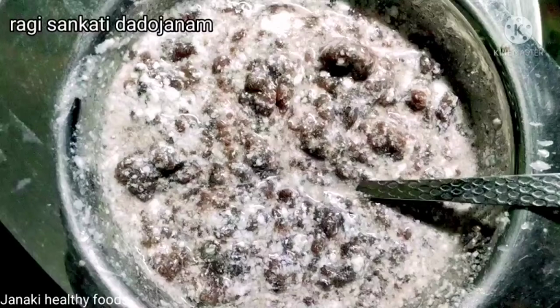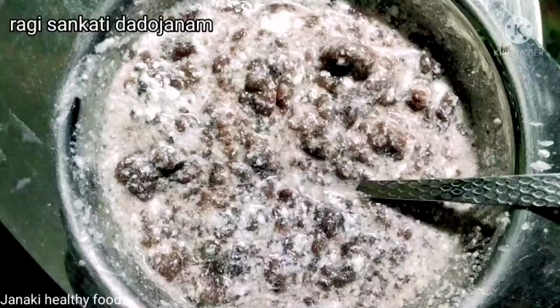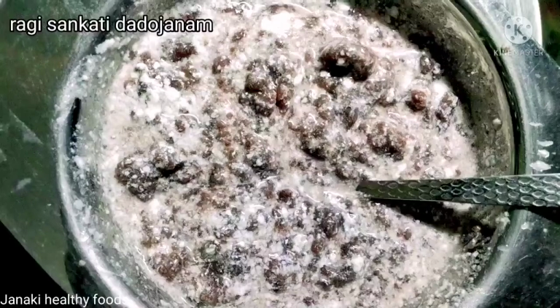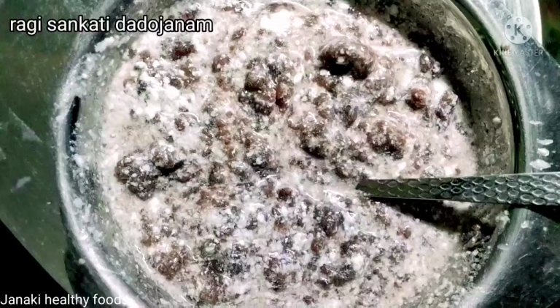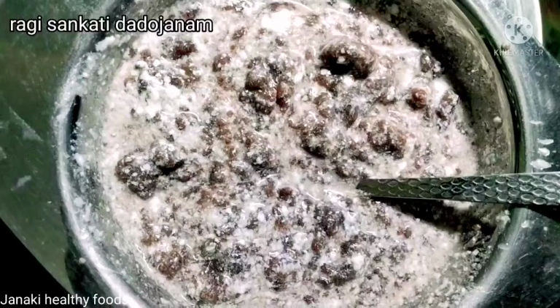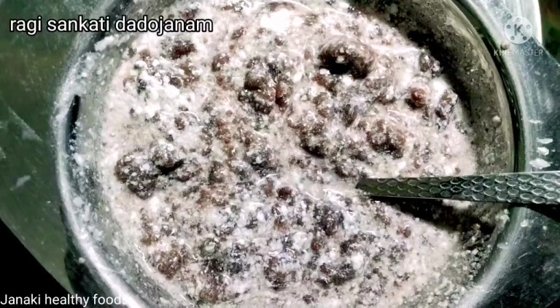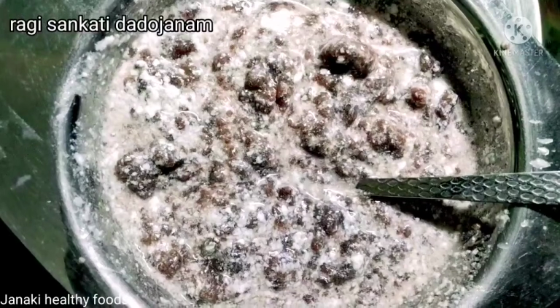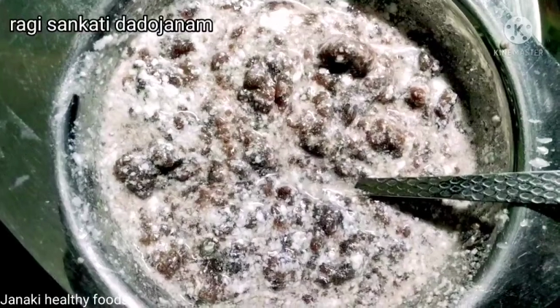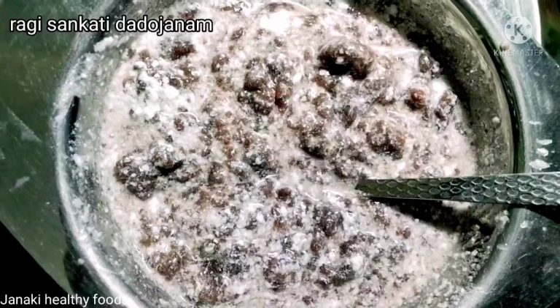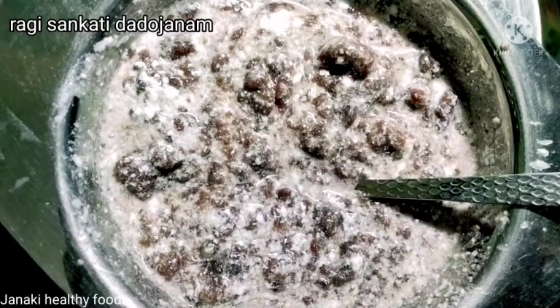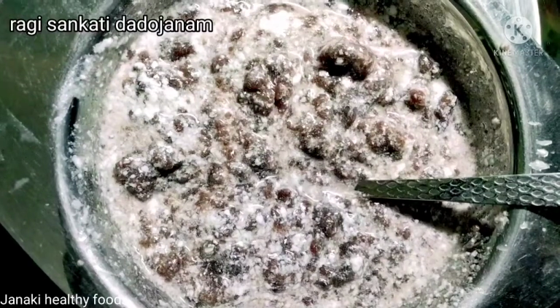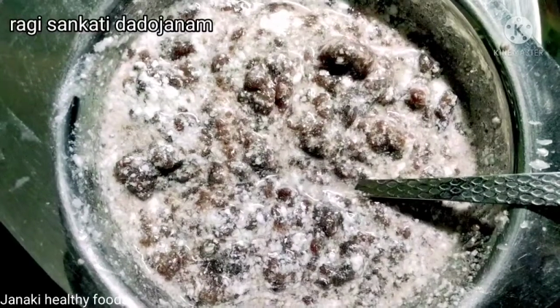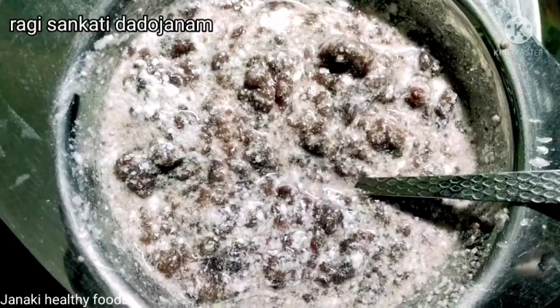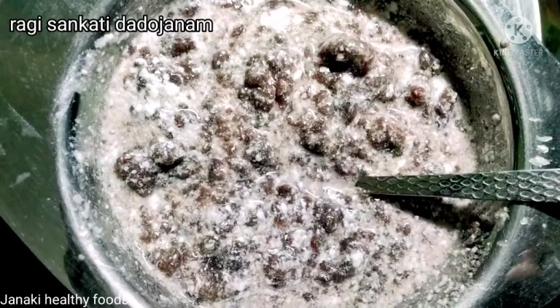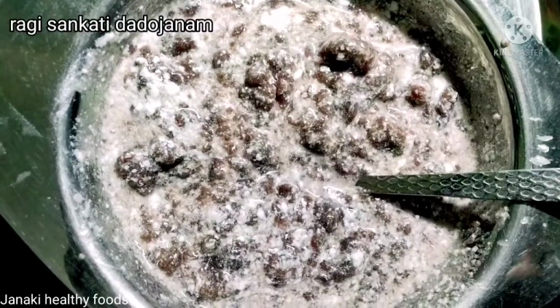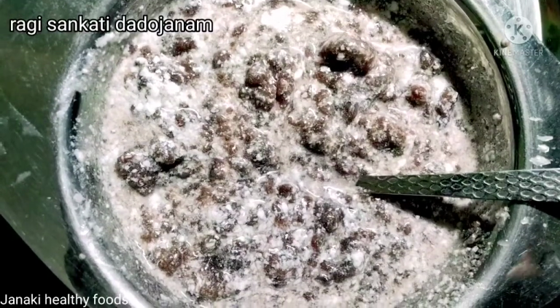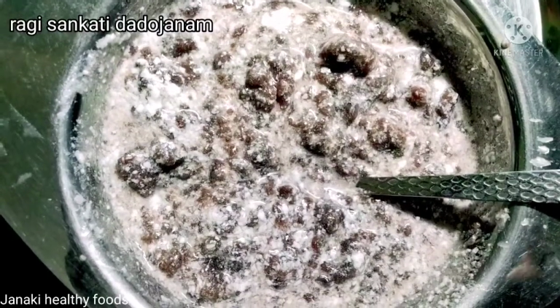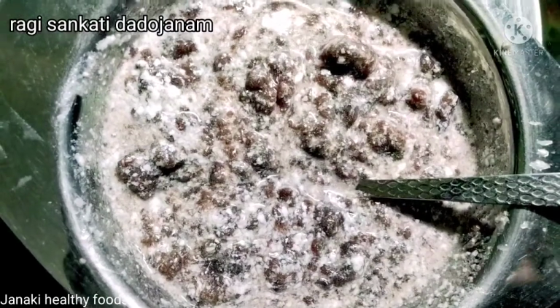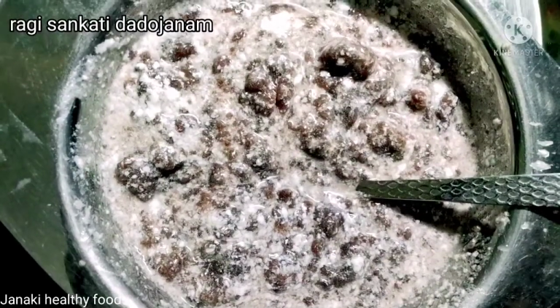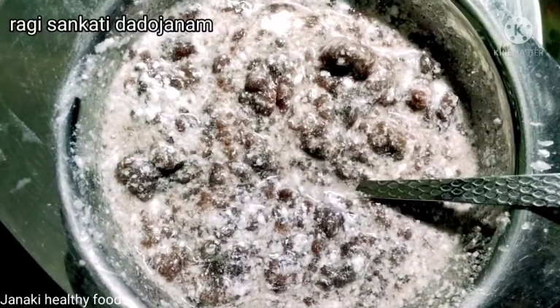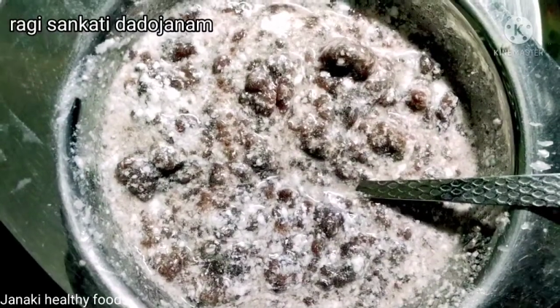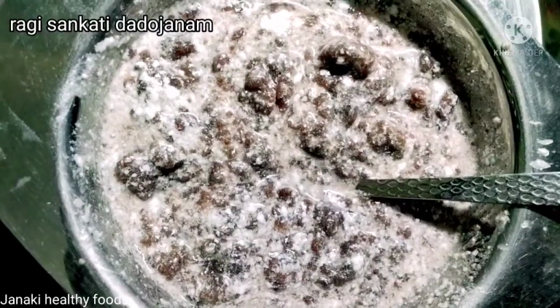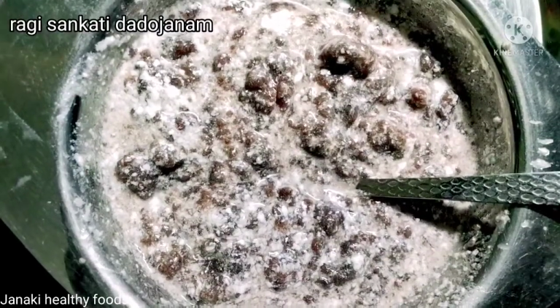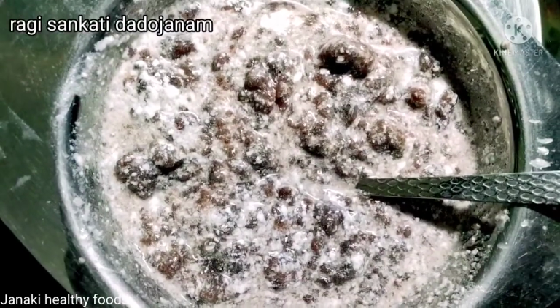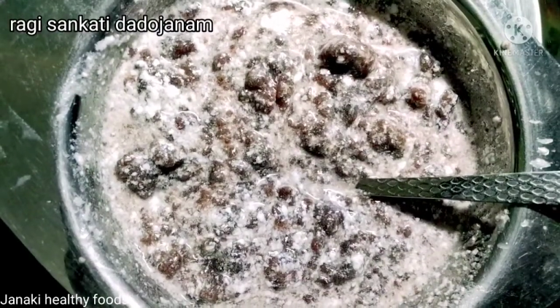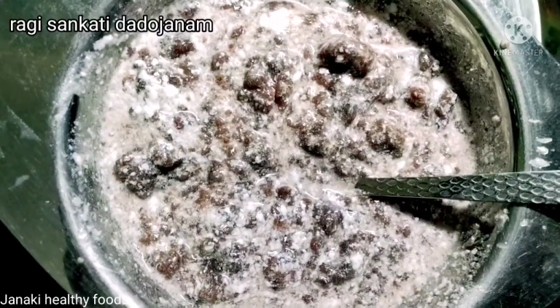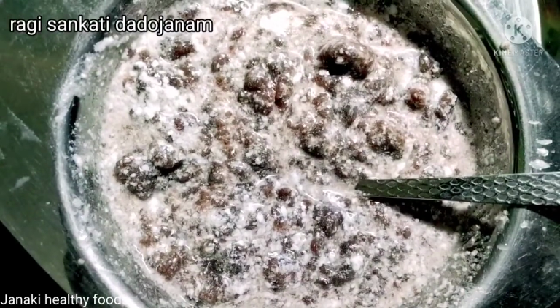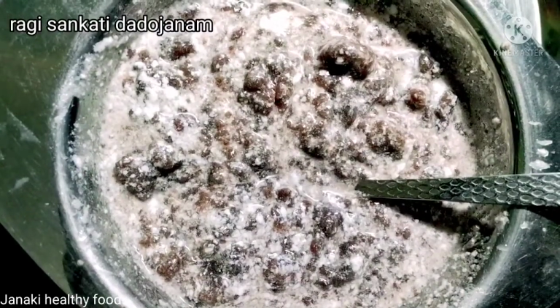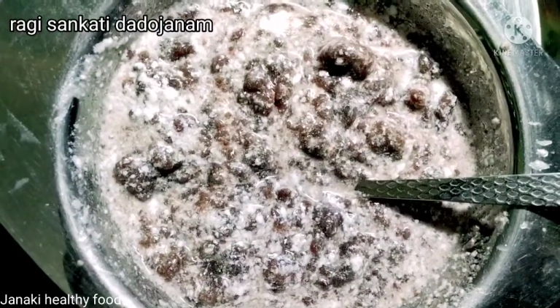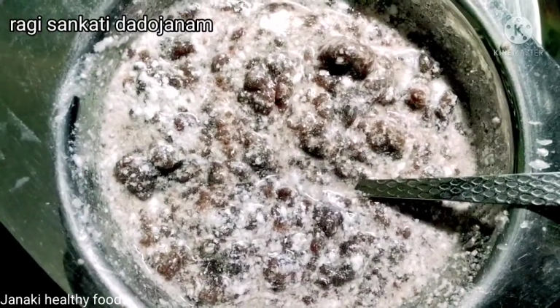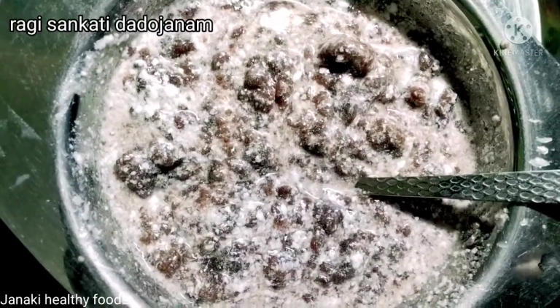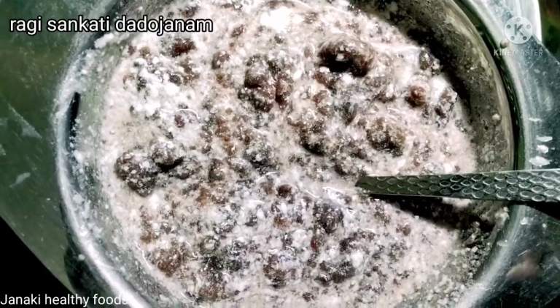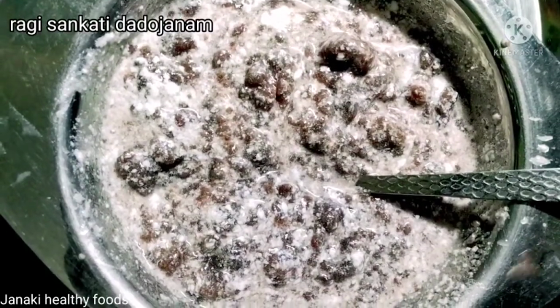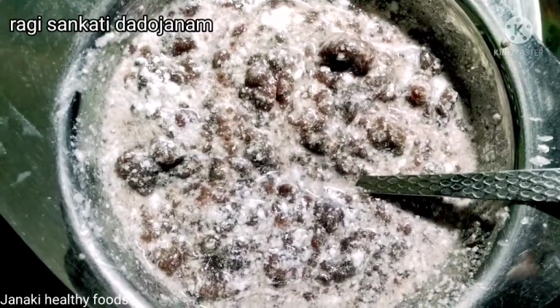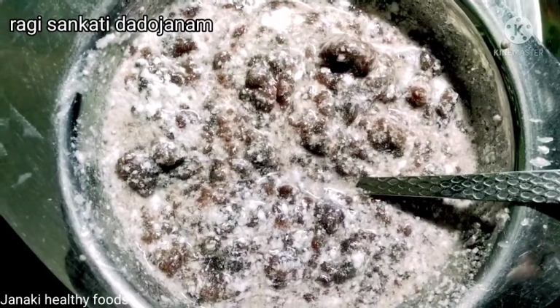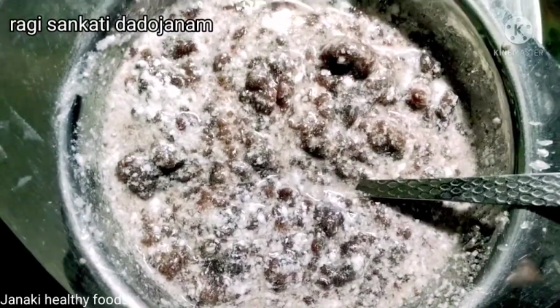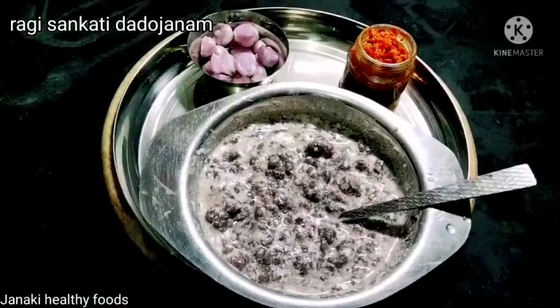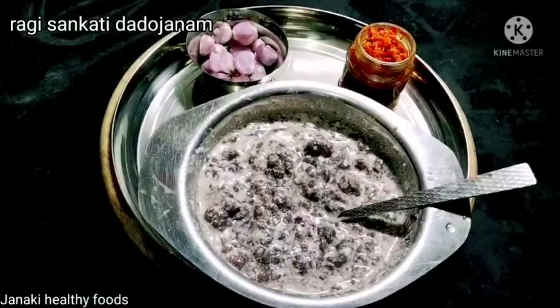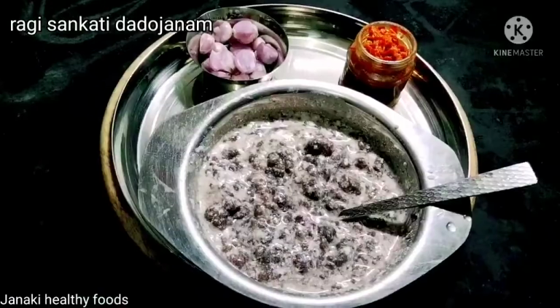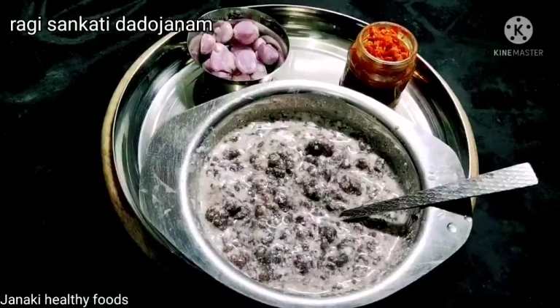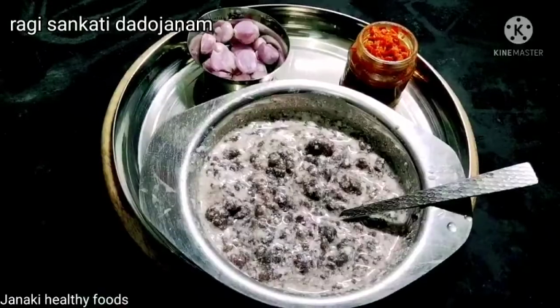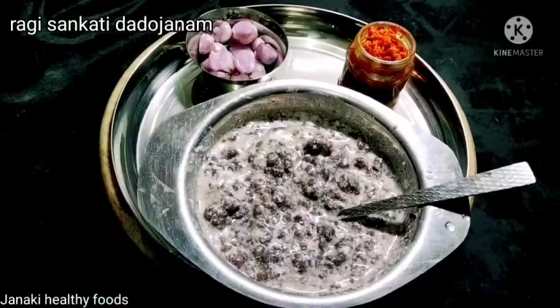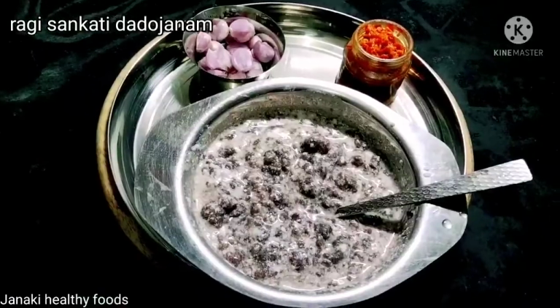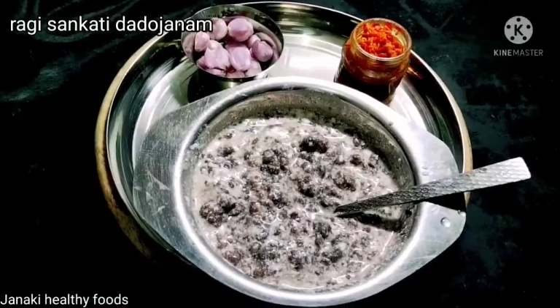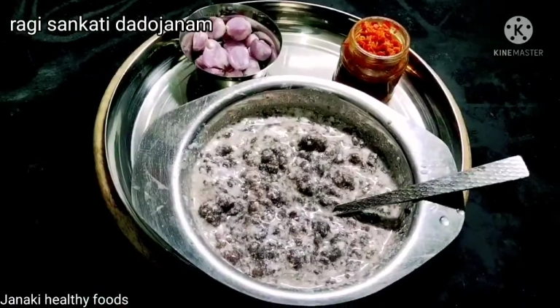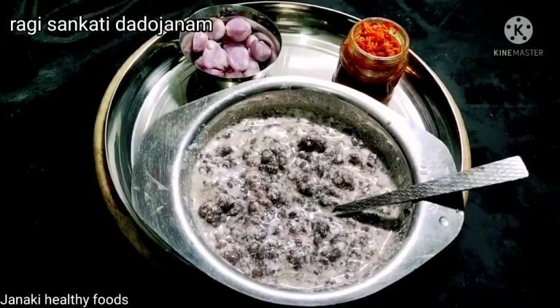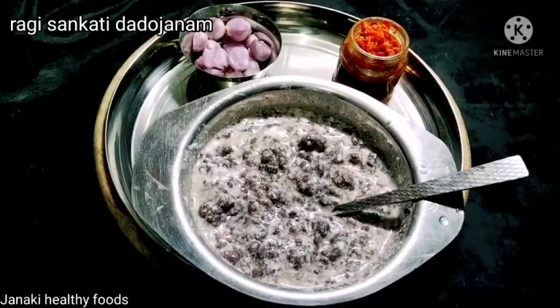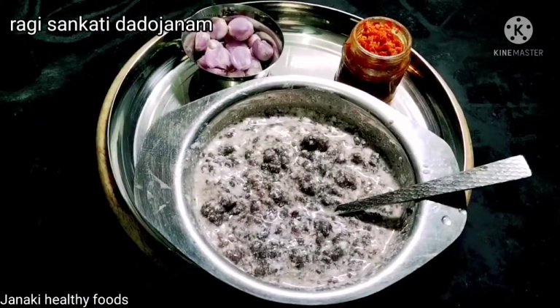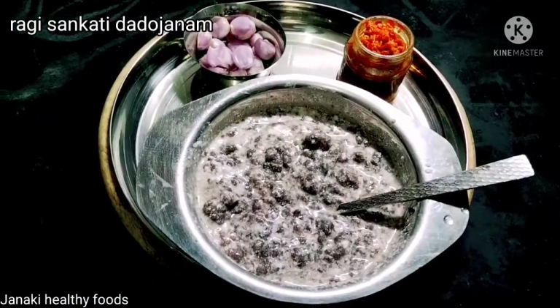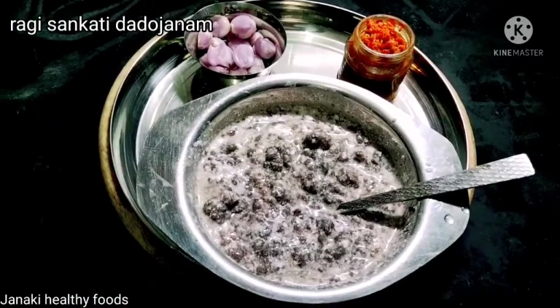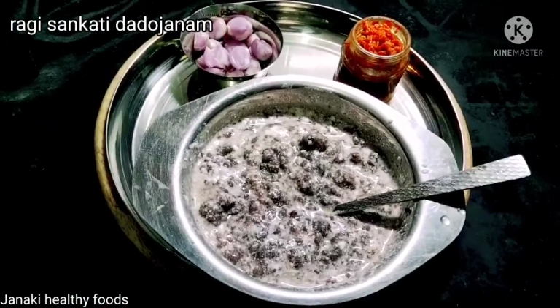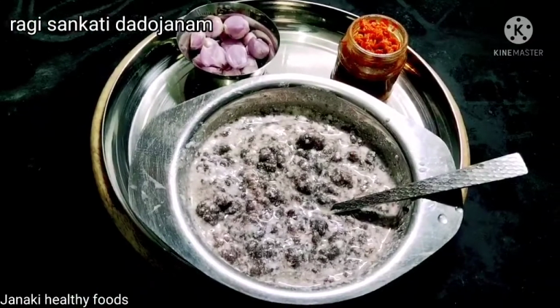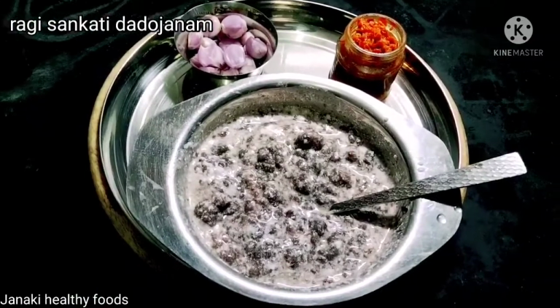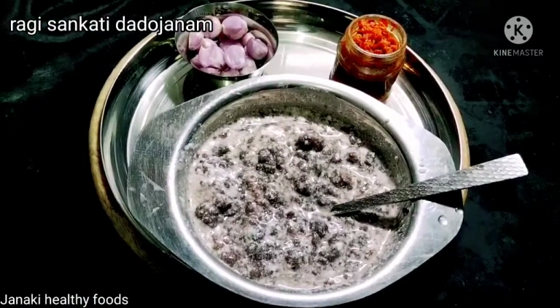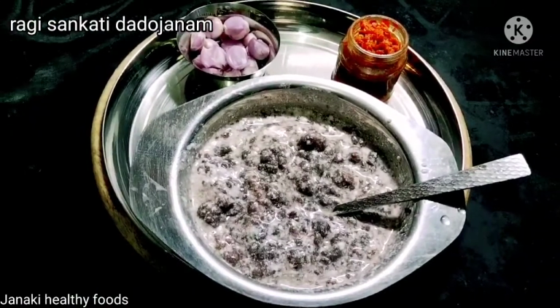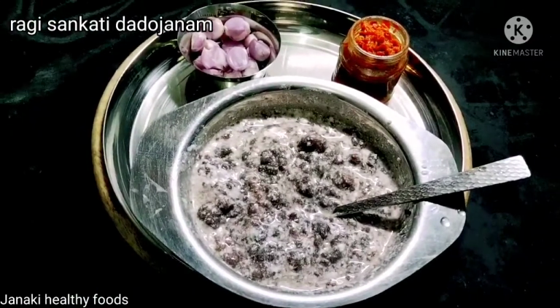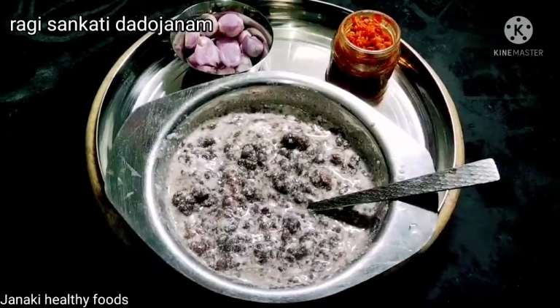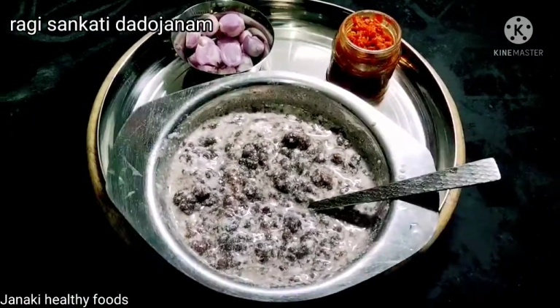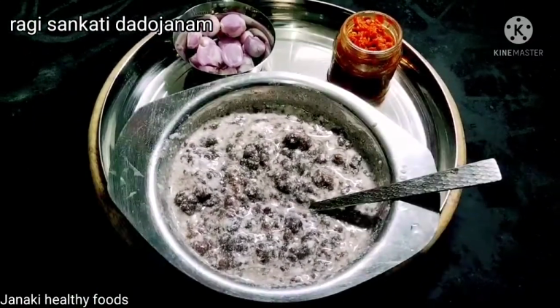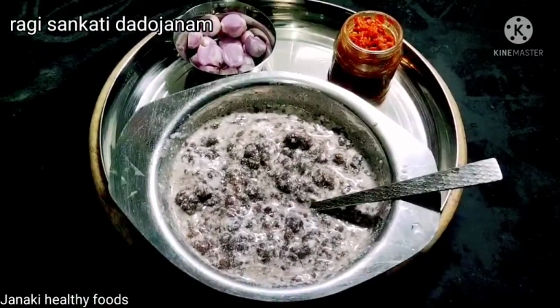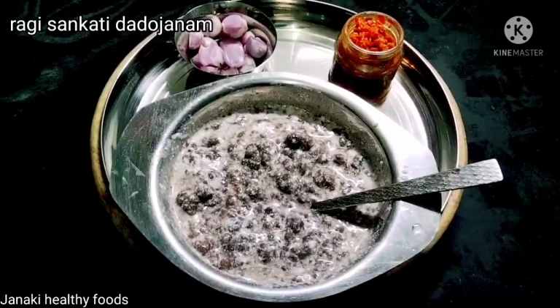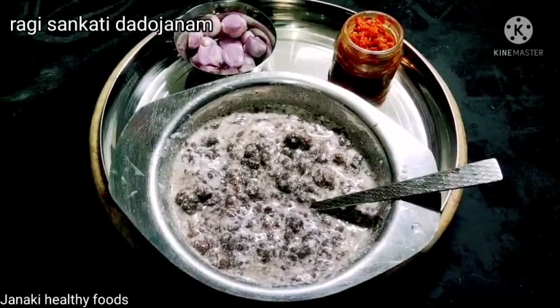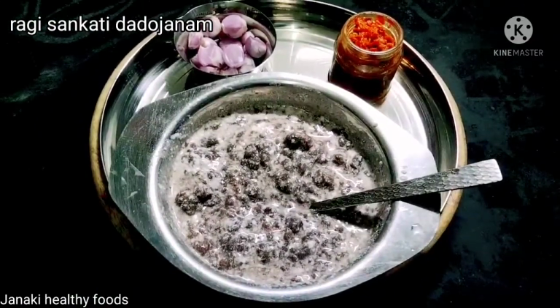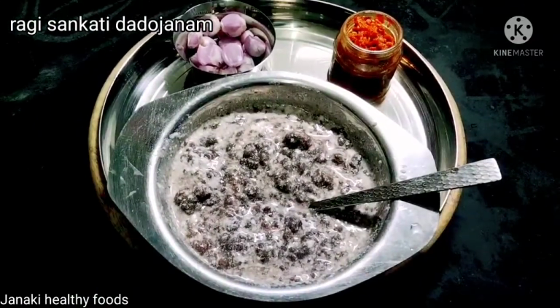Hi, hello, welcome to Janaki Healthy Foods. This is the summer special — what a great day.